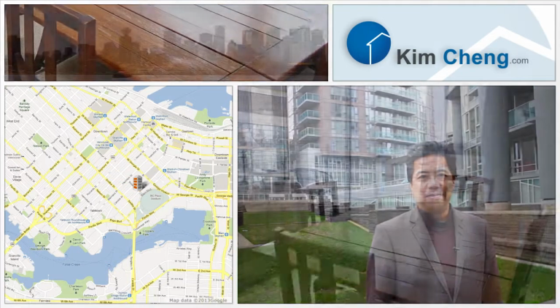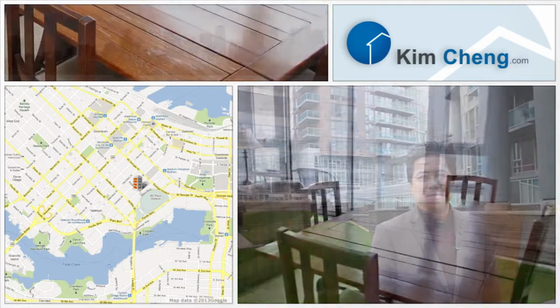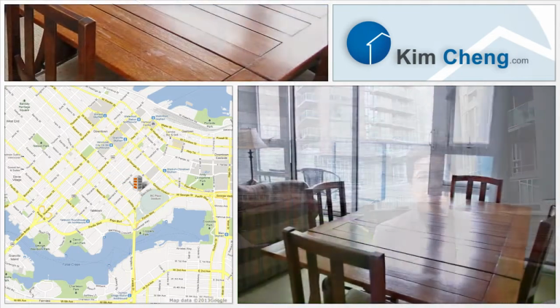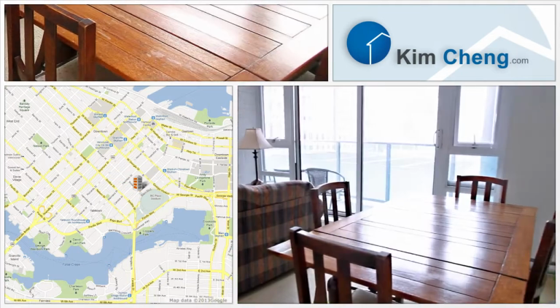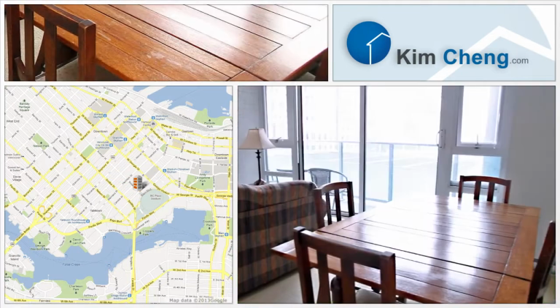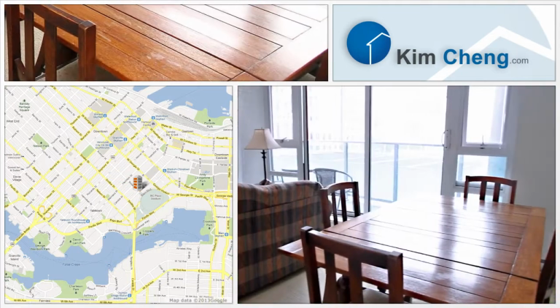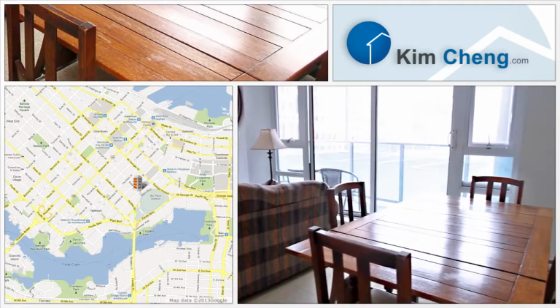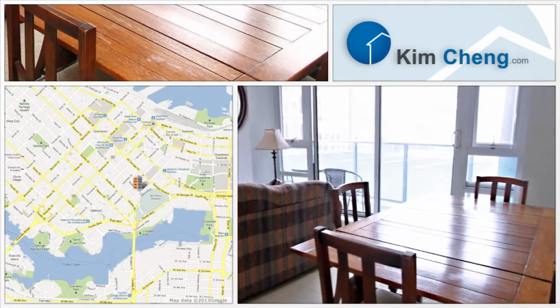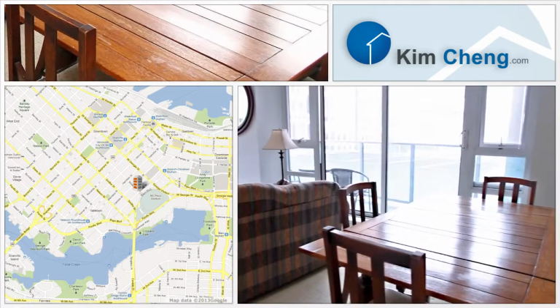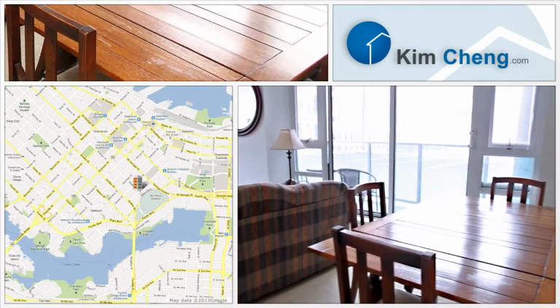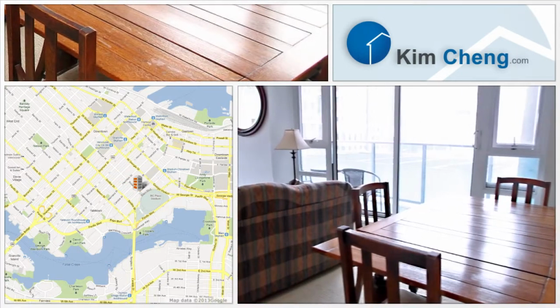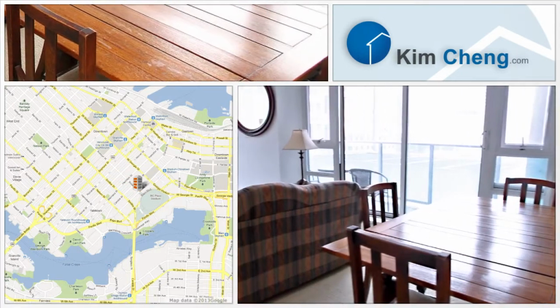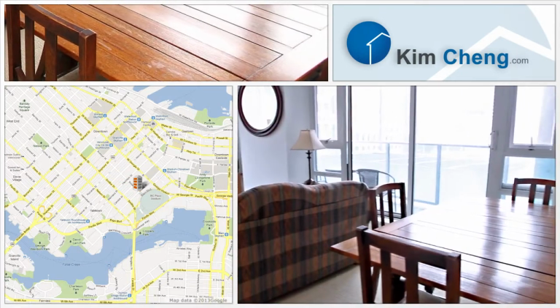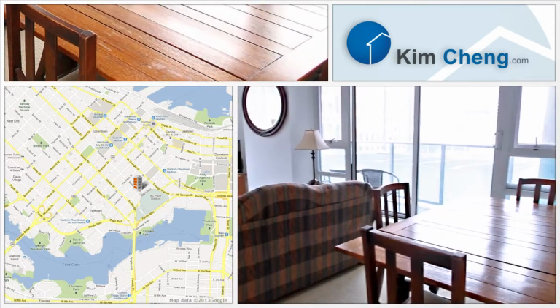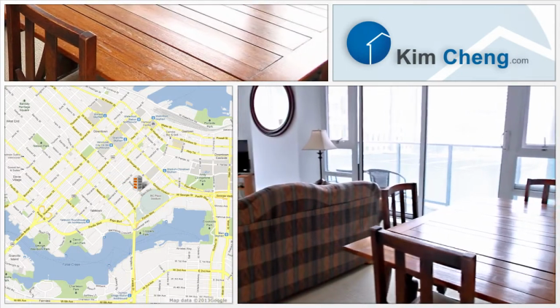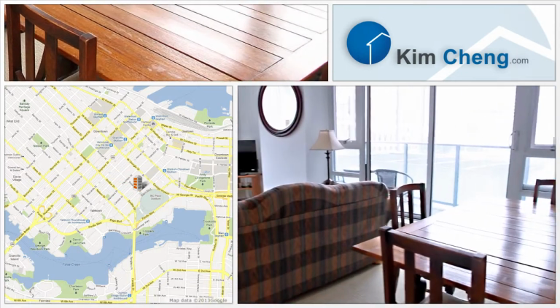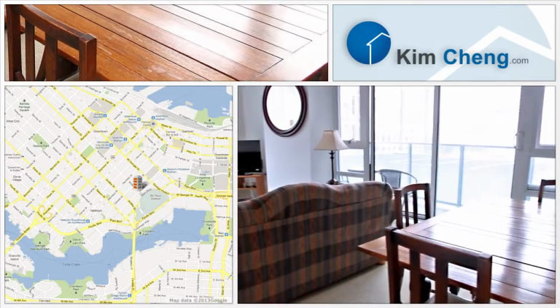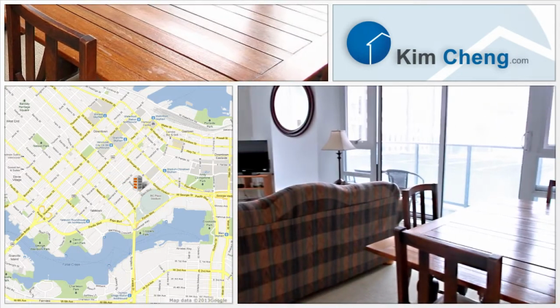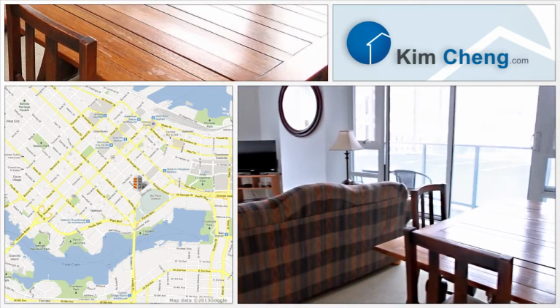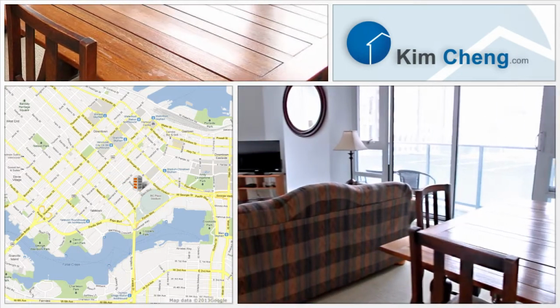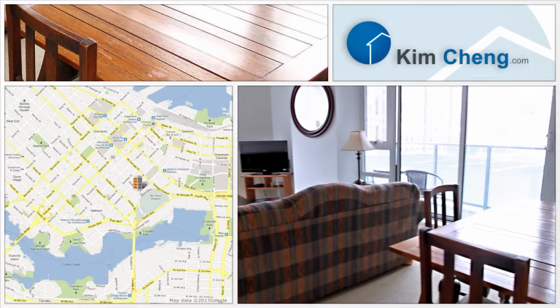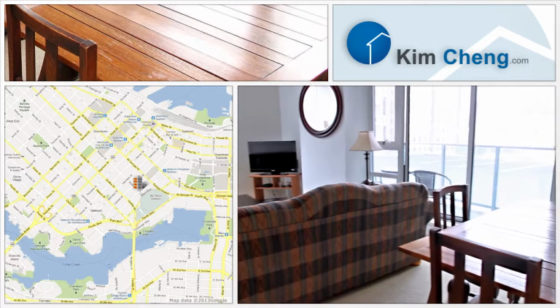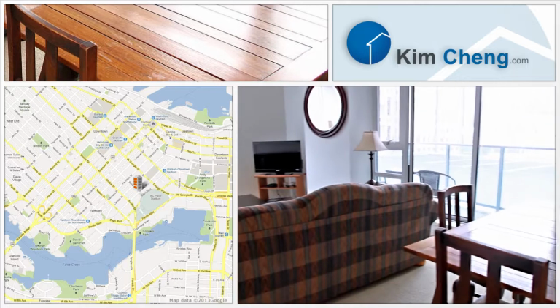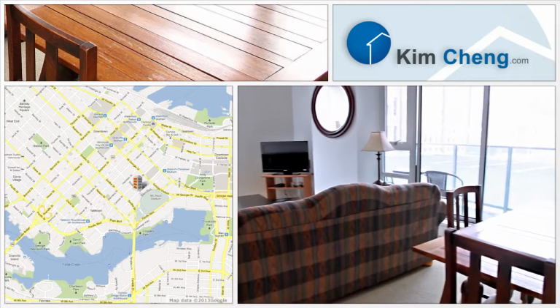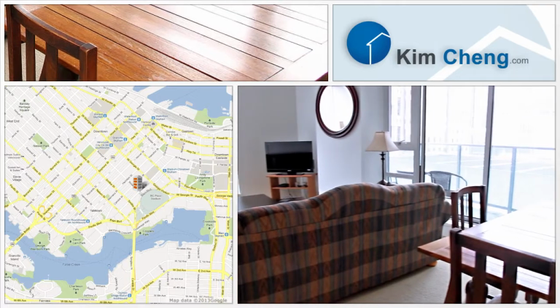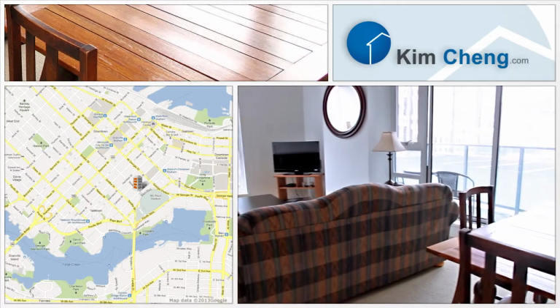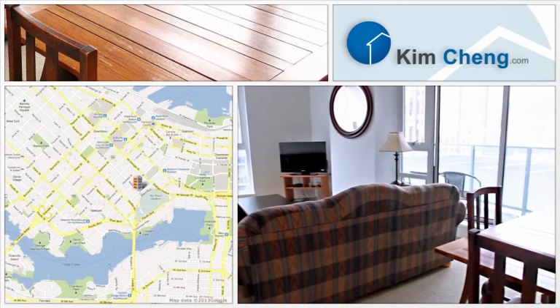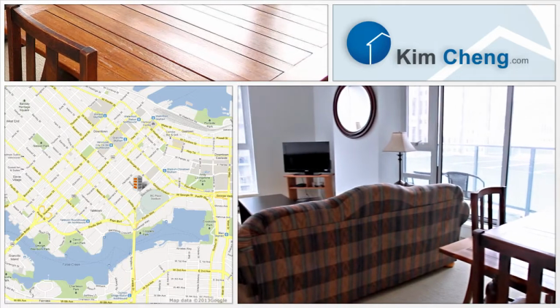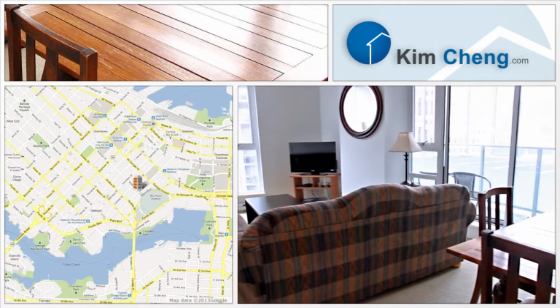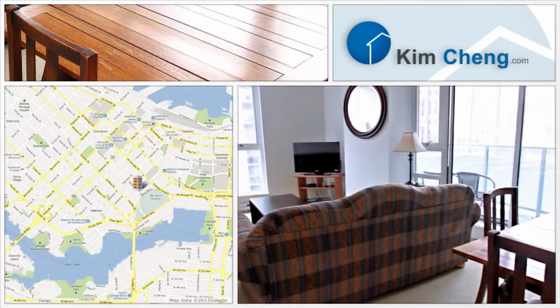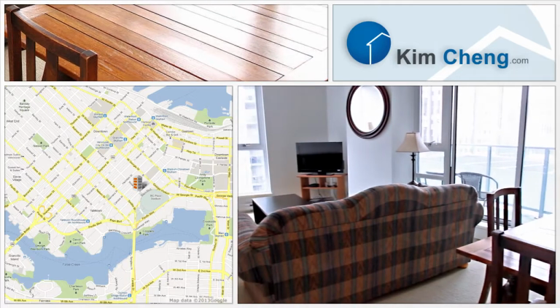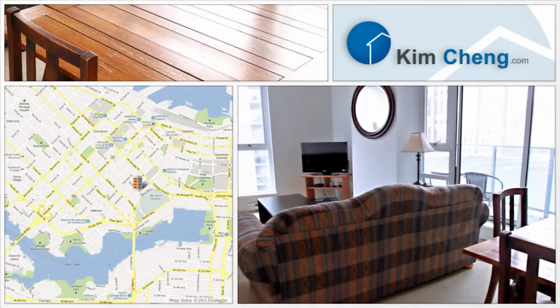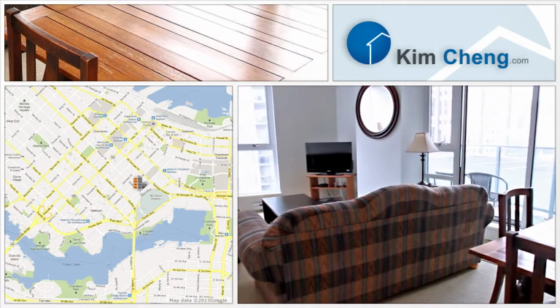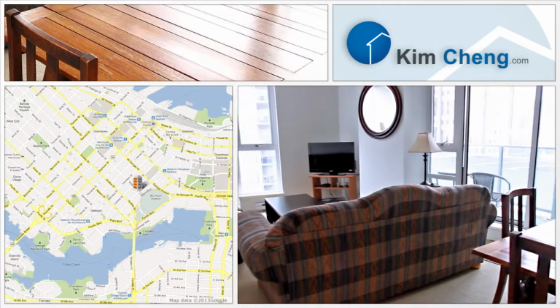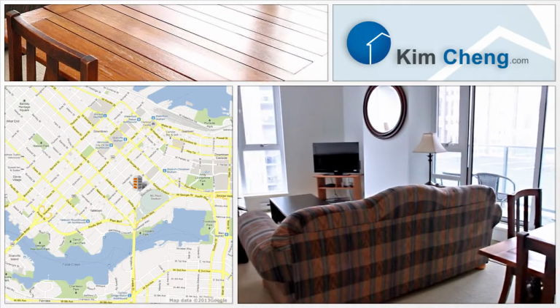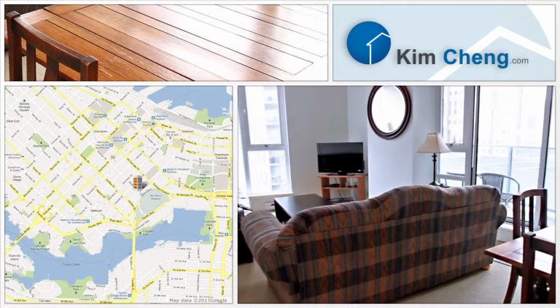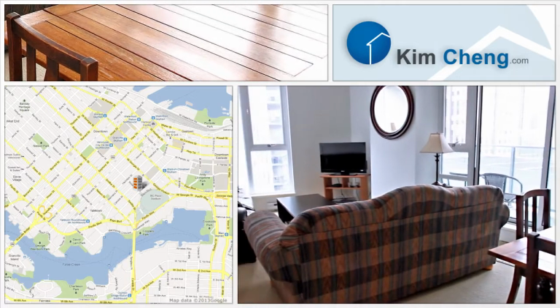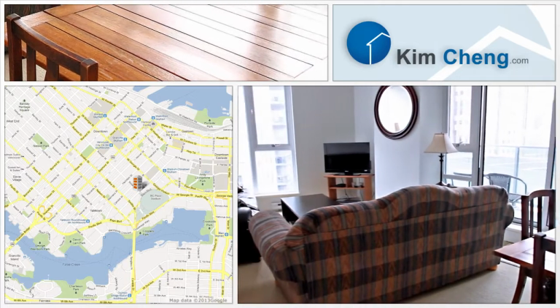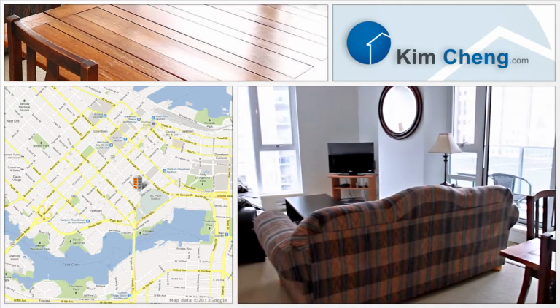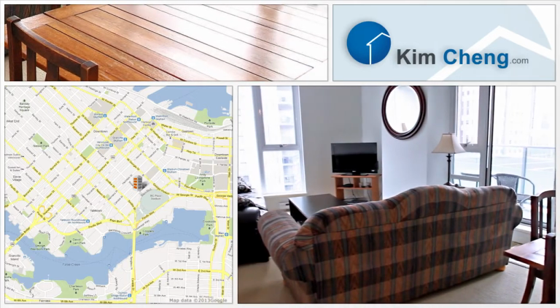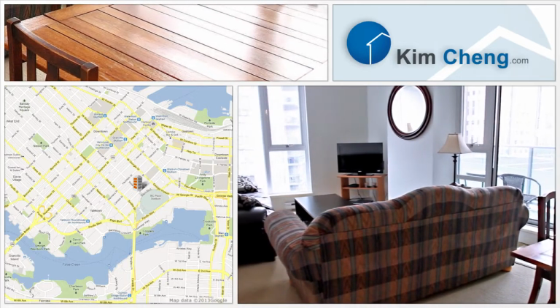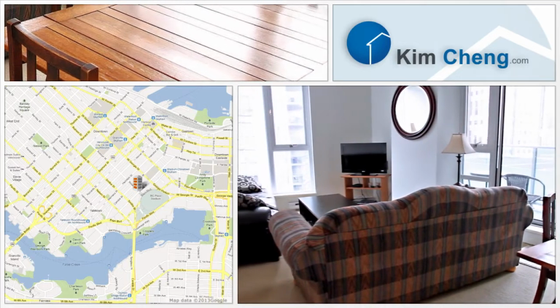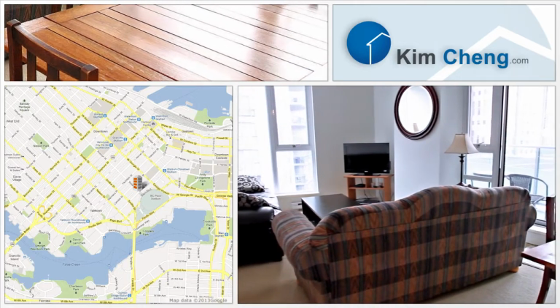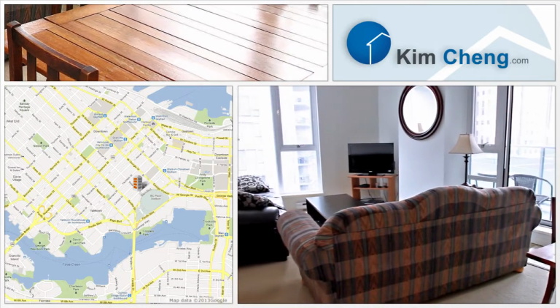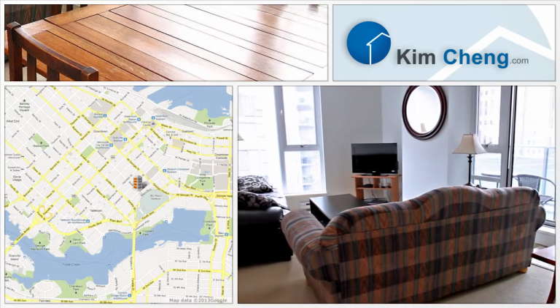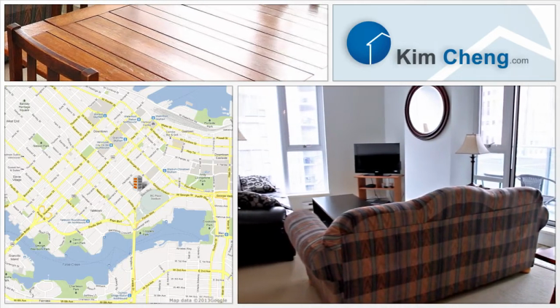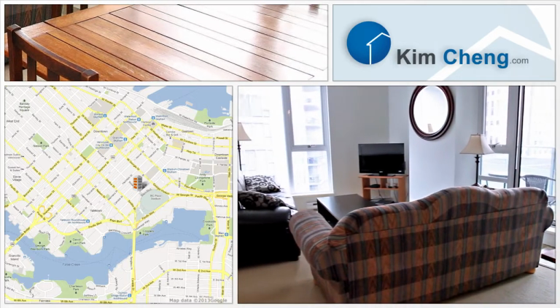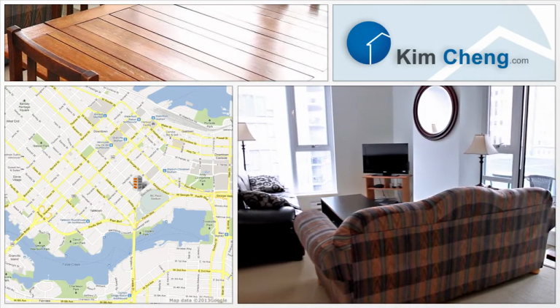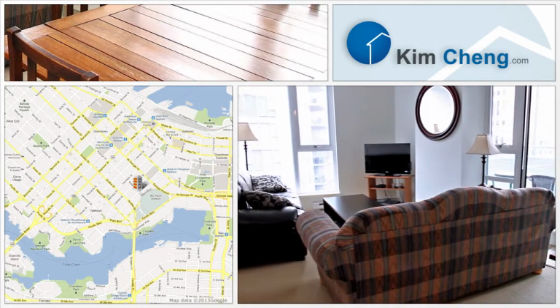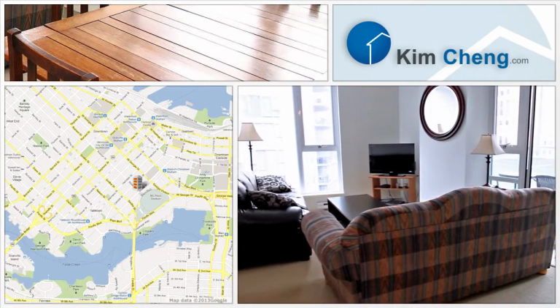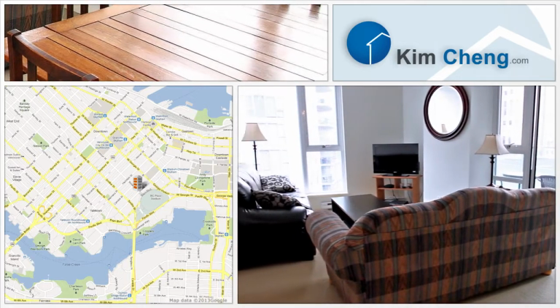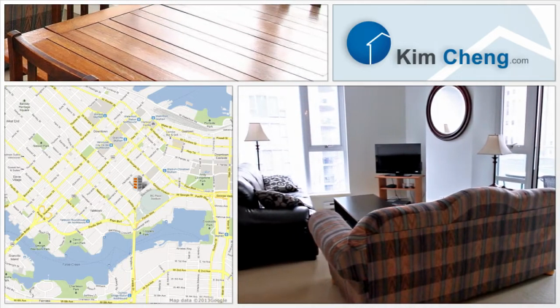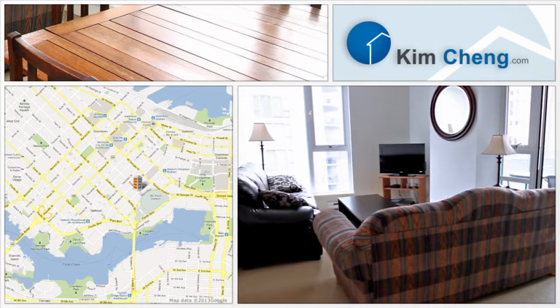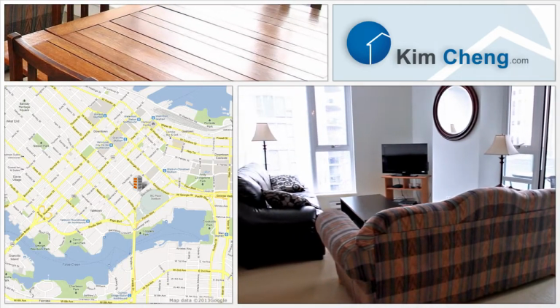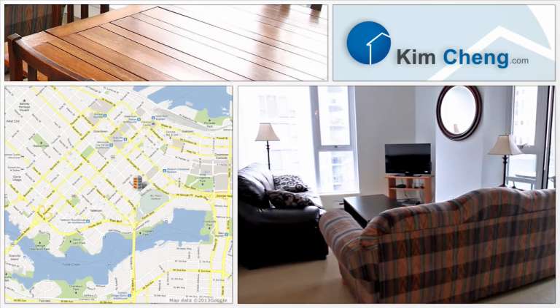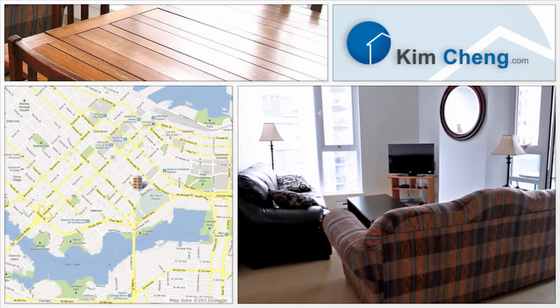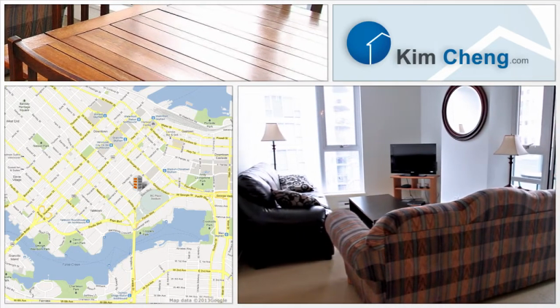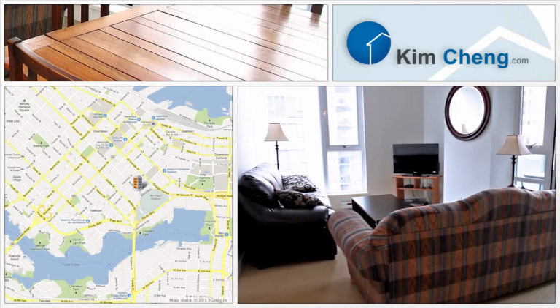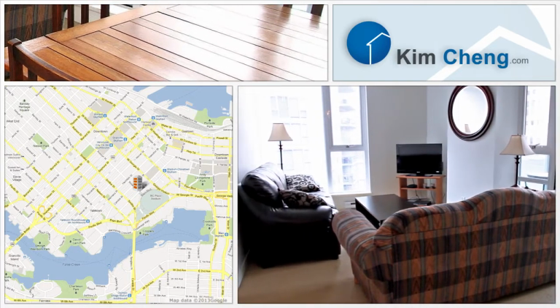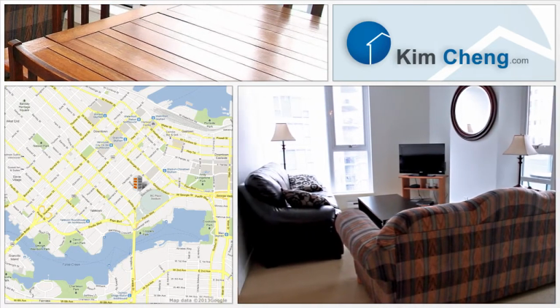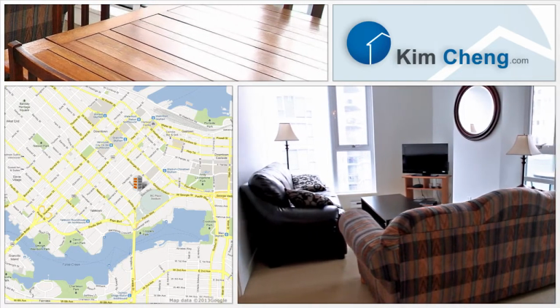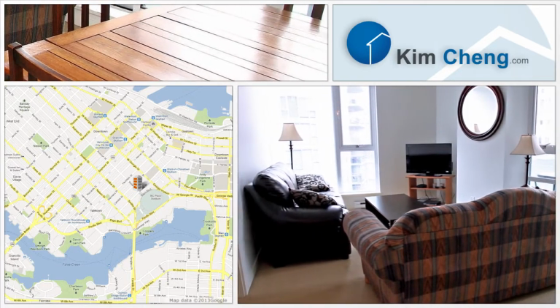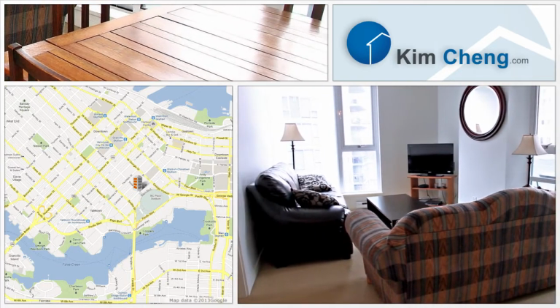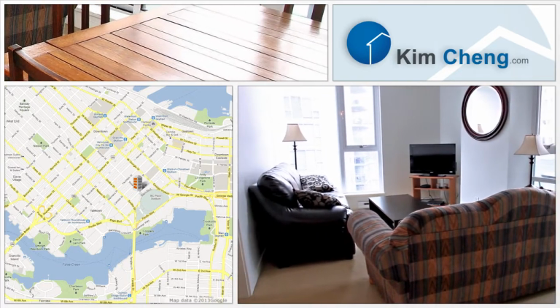With two bedrooms, one den and a flex space, this condo with 934 square feet makes the most out of the space.